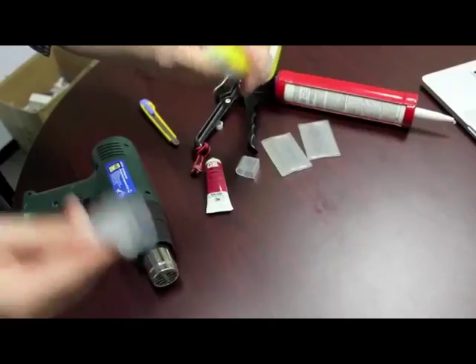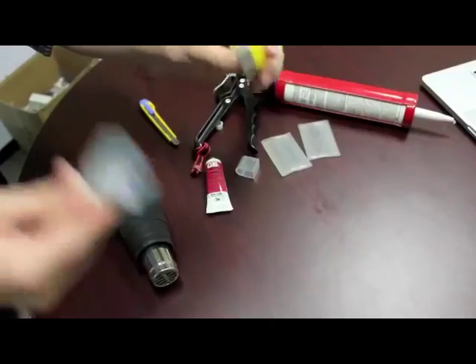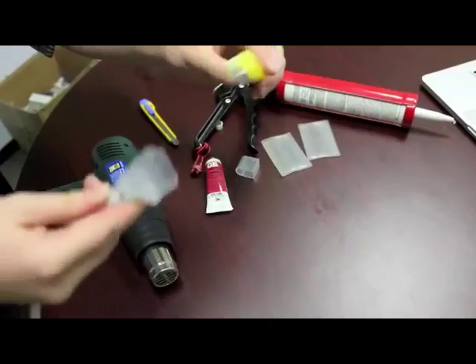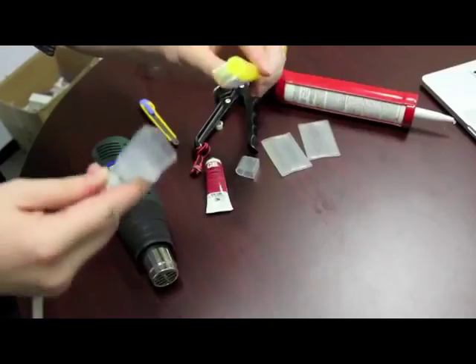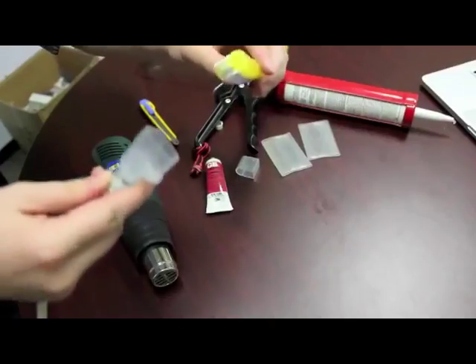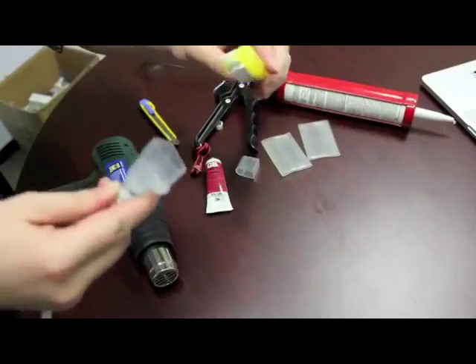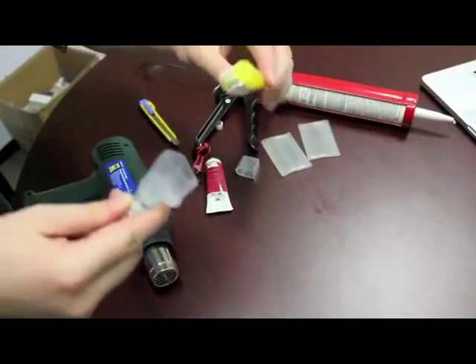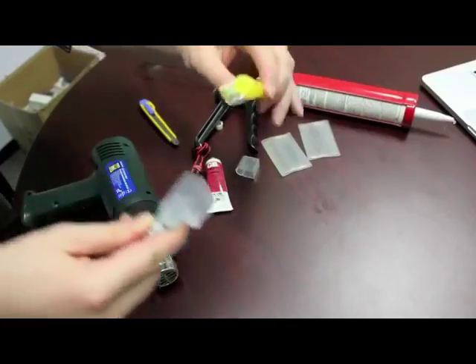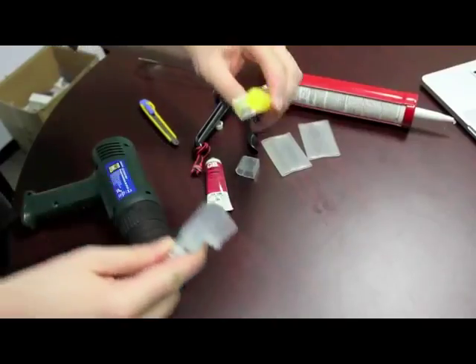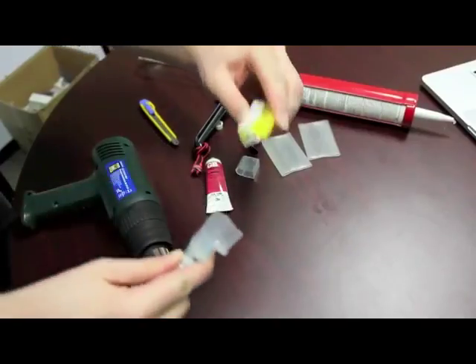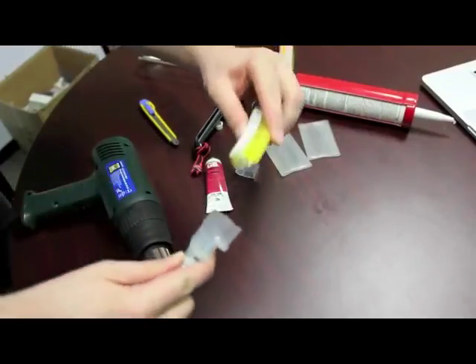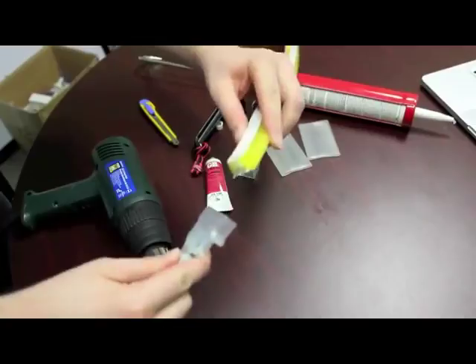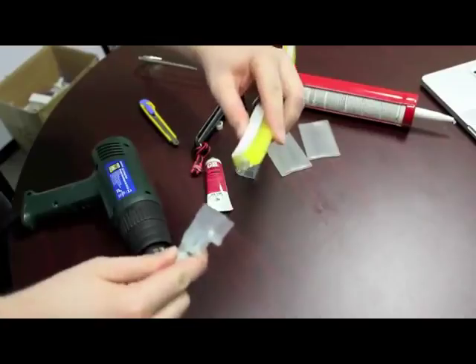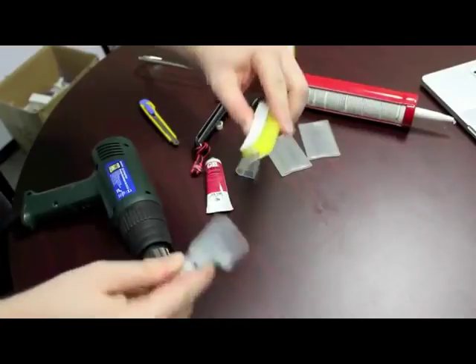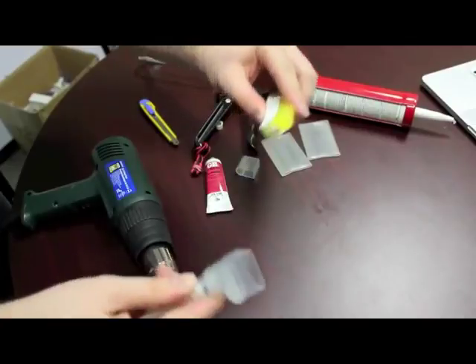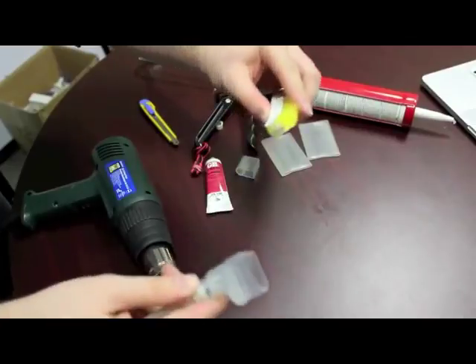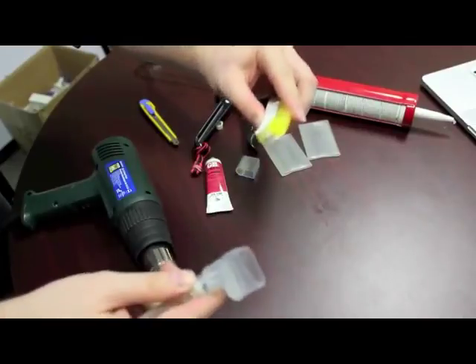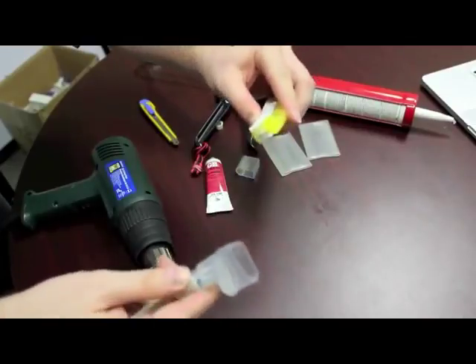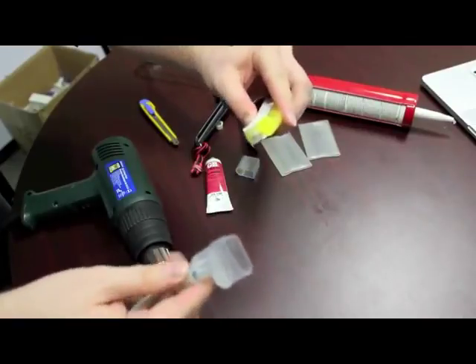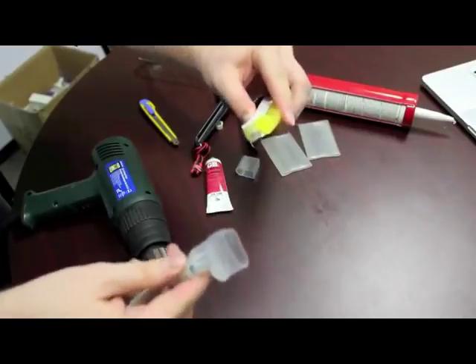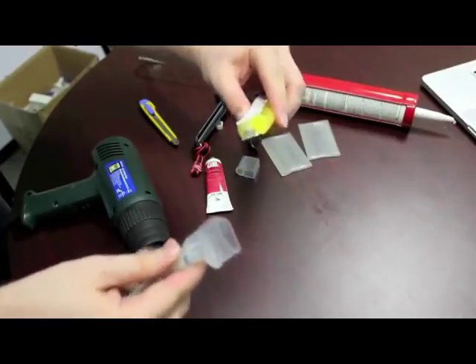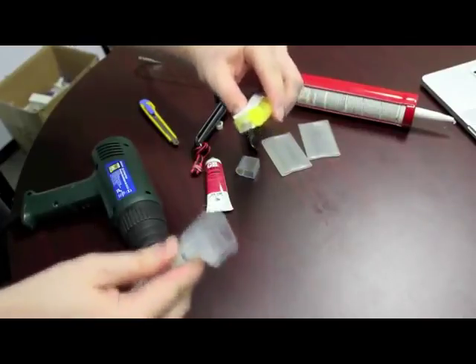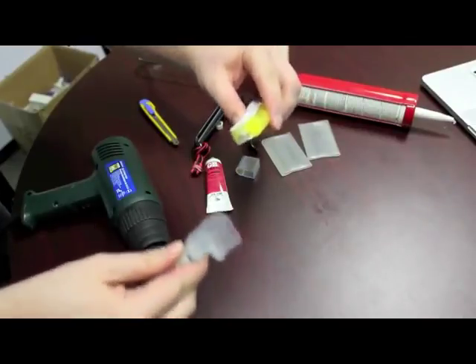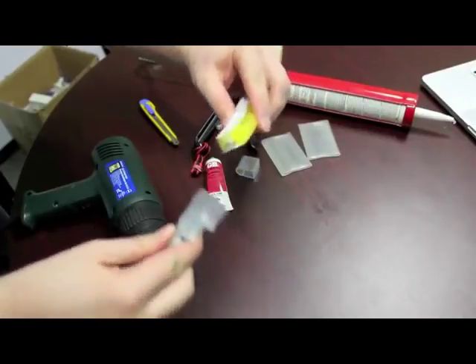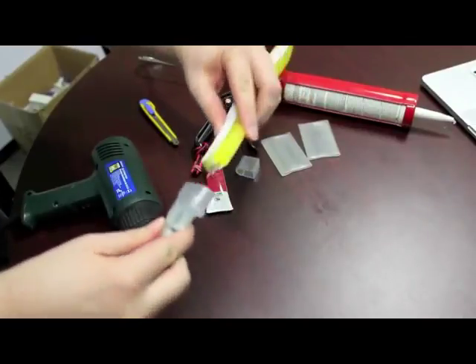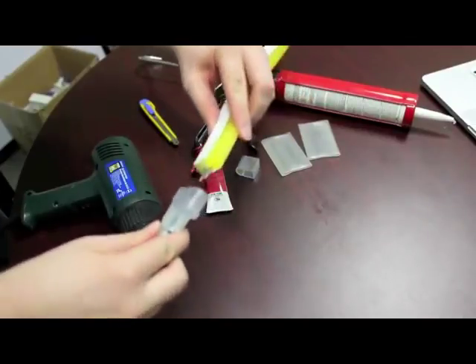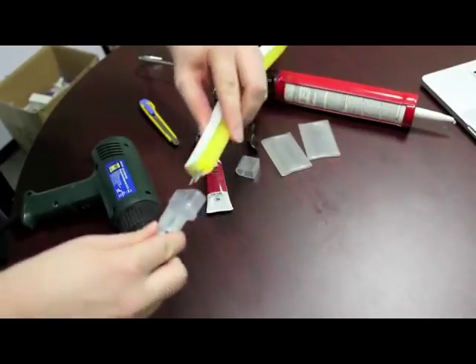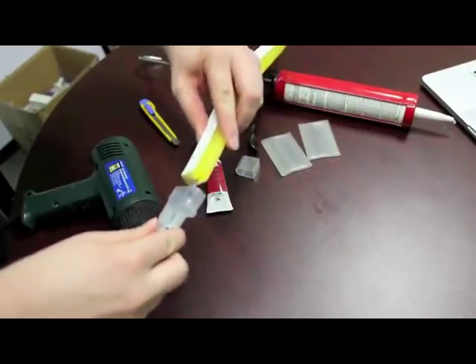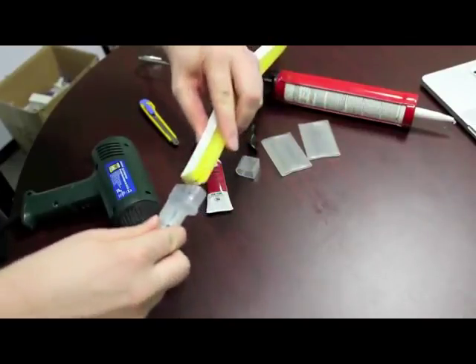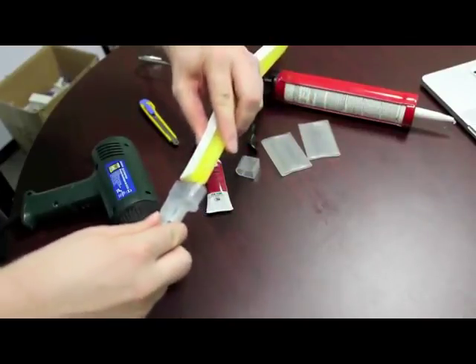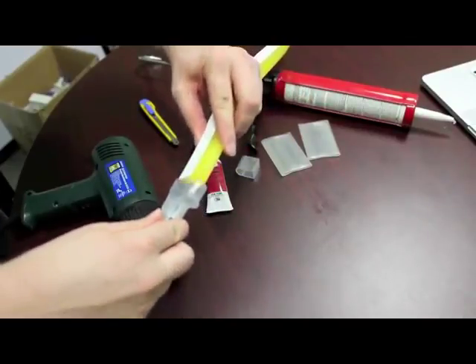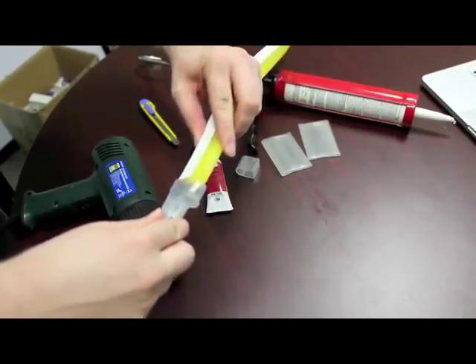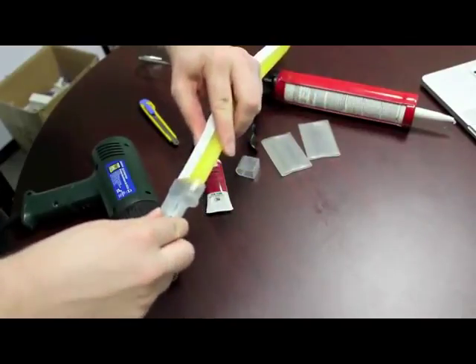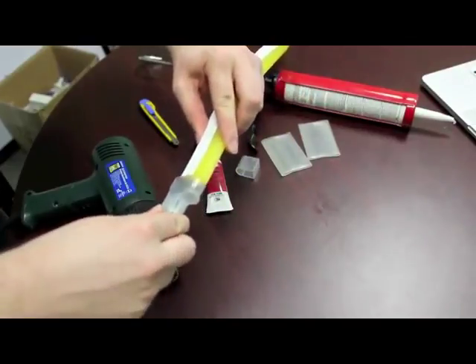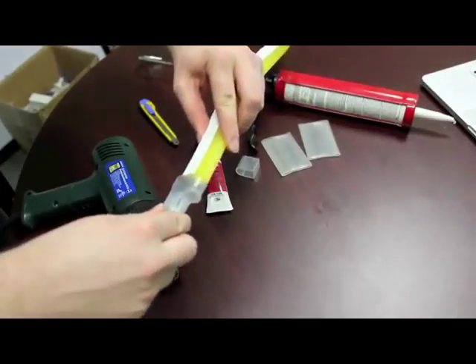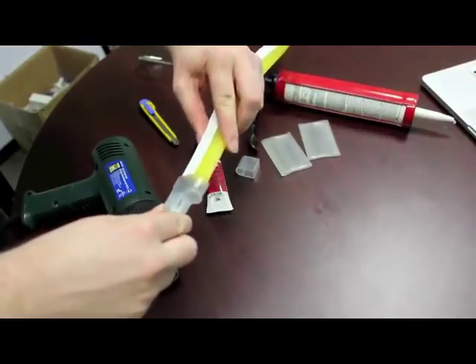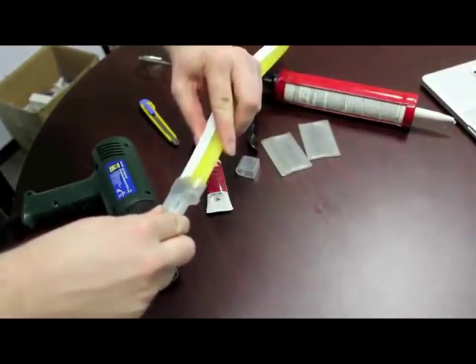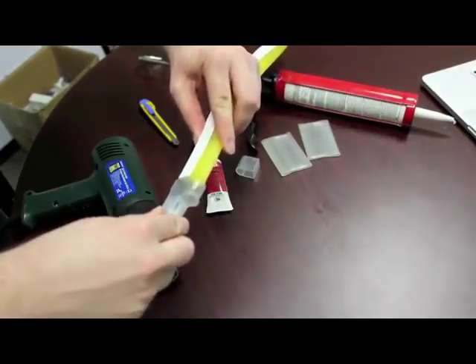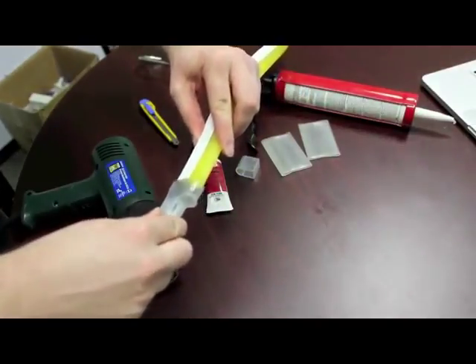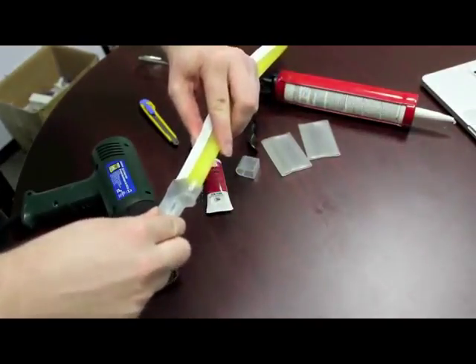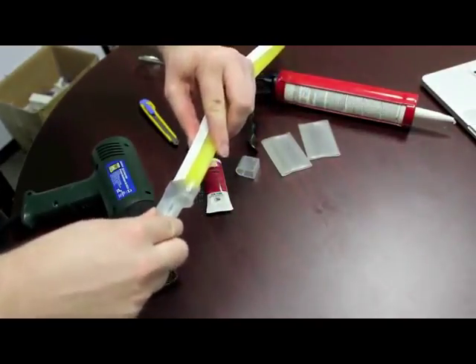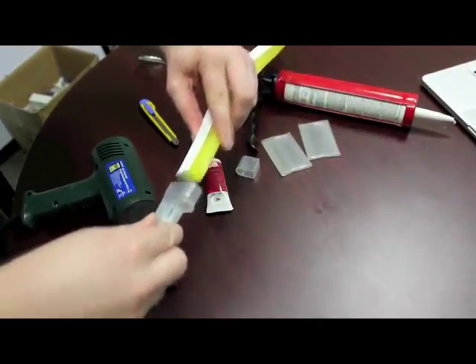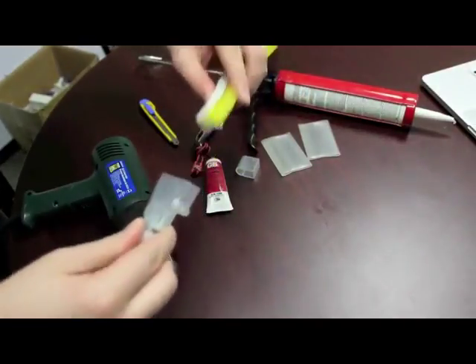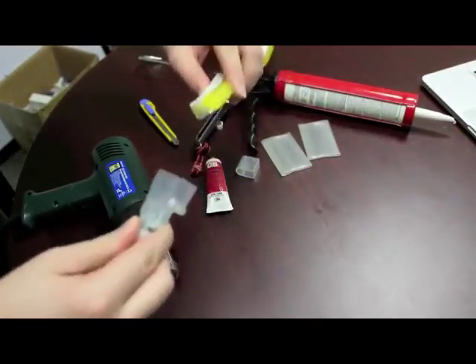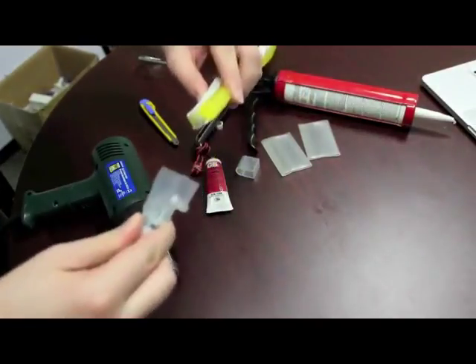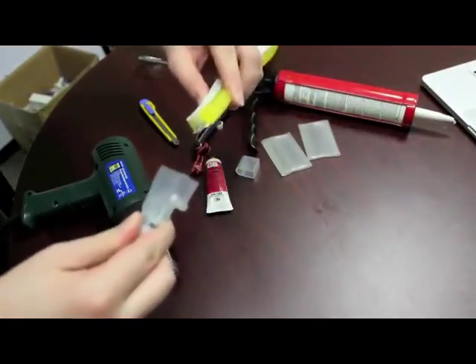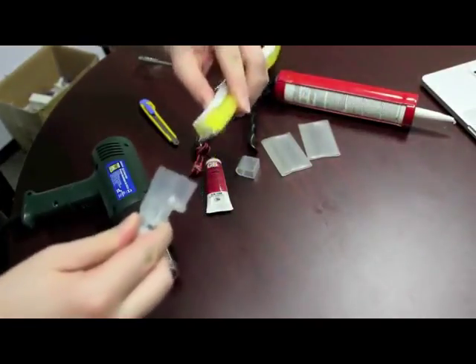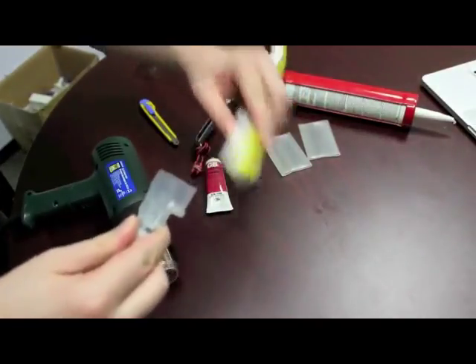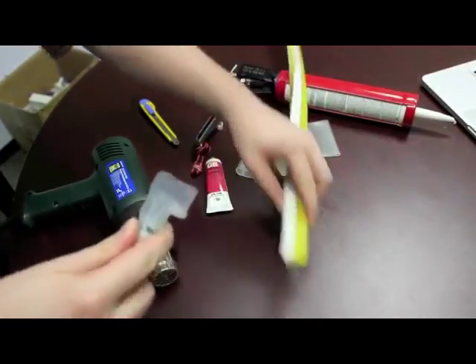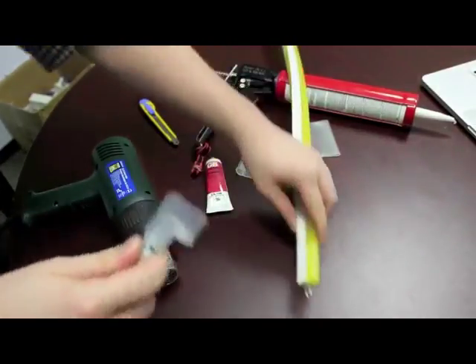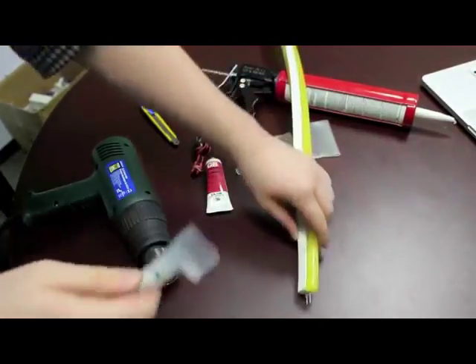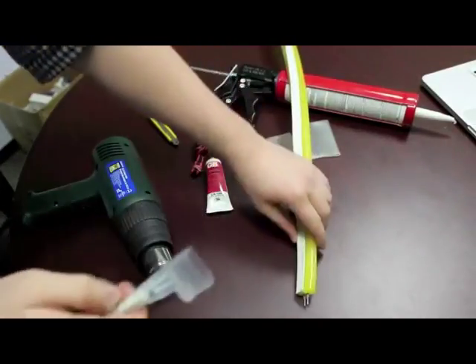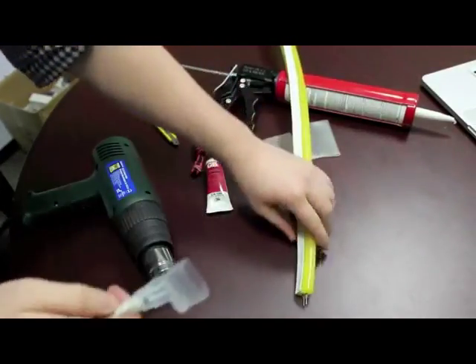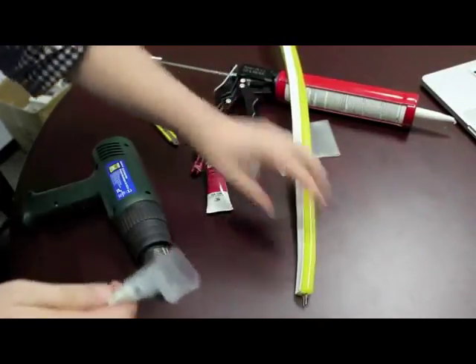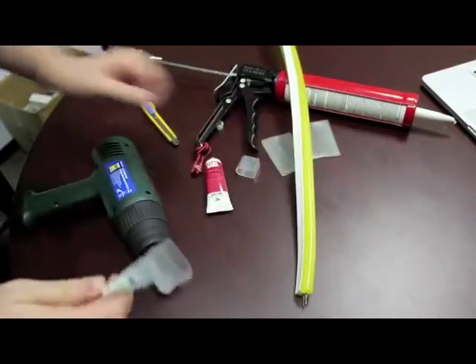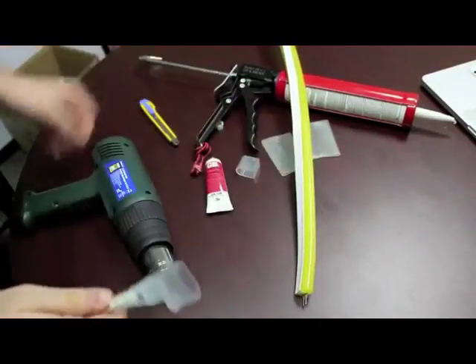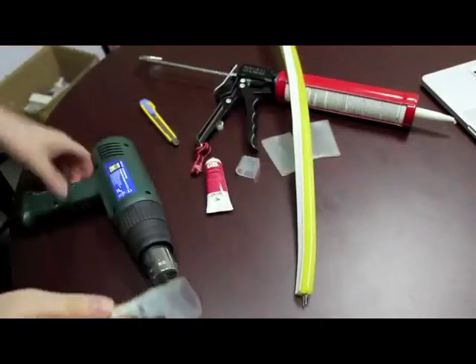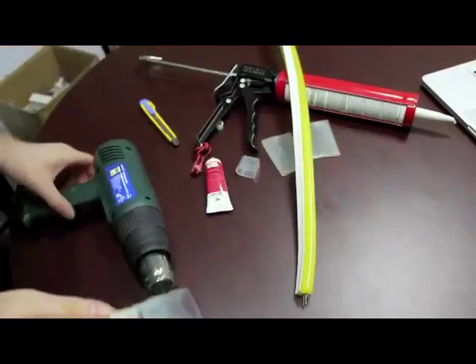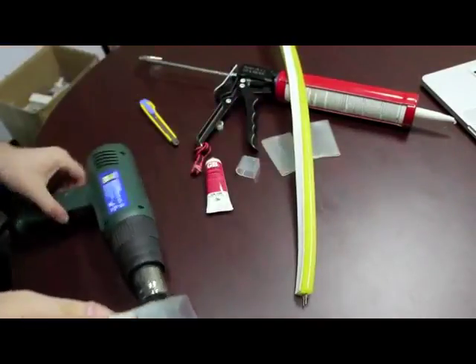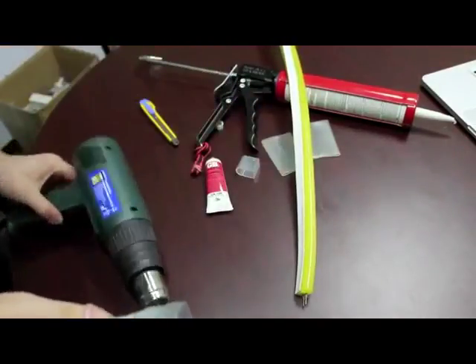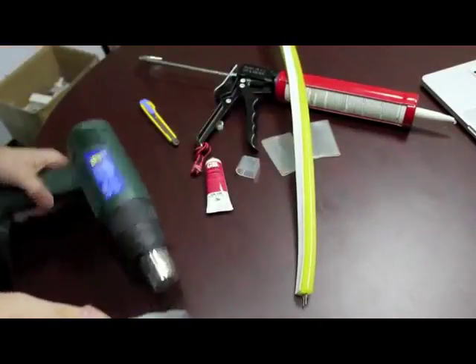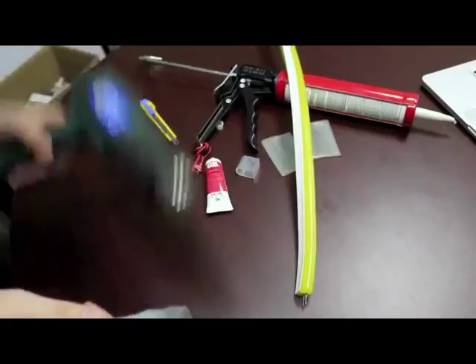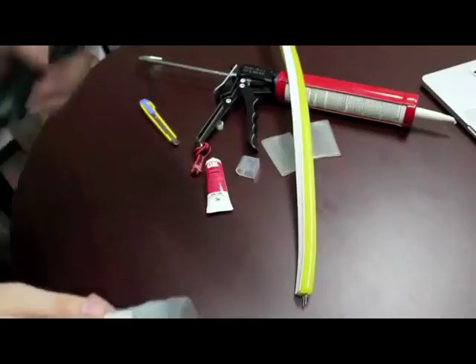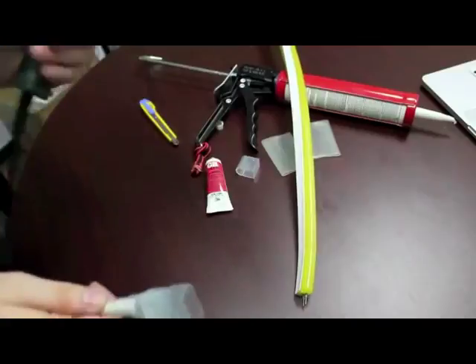You'll notice that the power cord cap doesn't quite fit on the flex — that's why you need the heat gun.